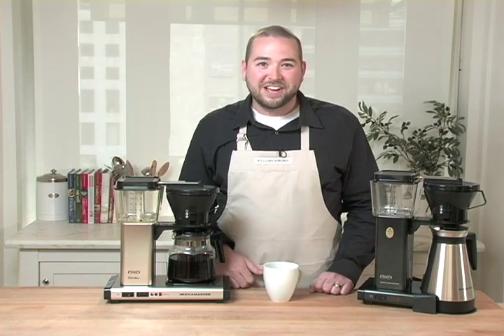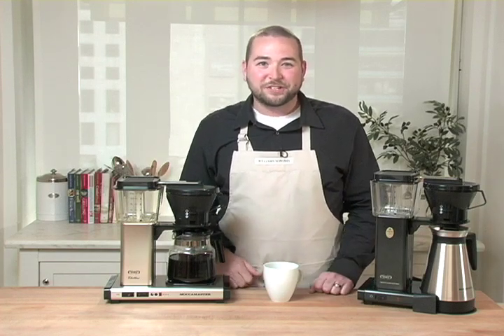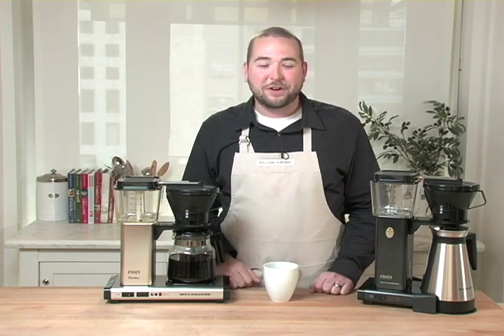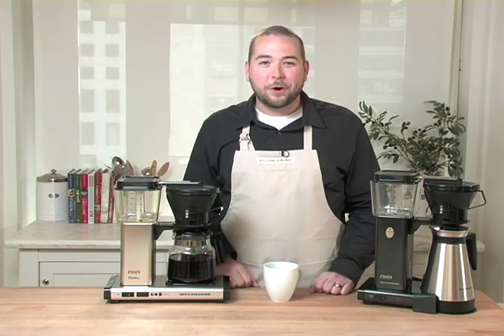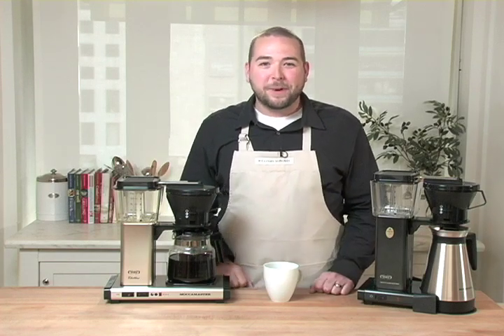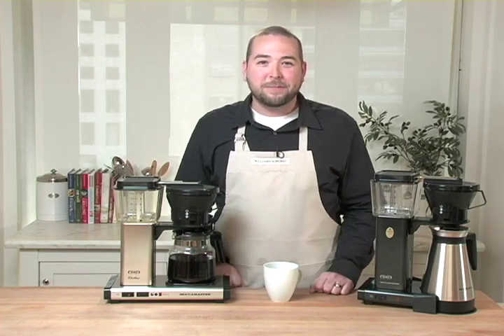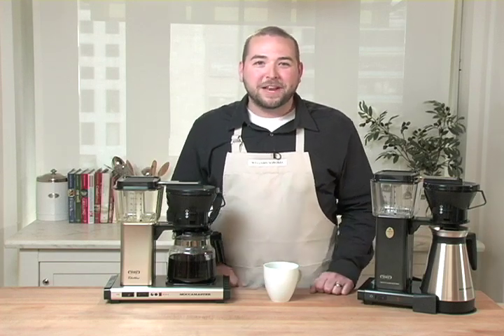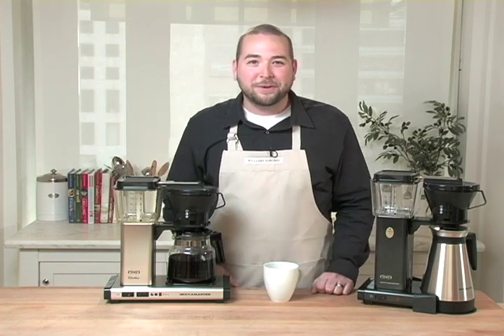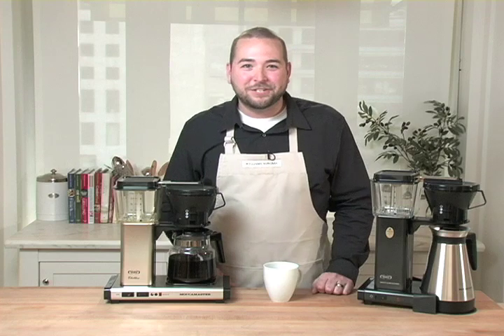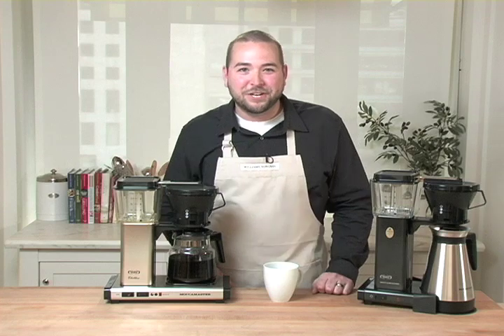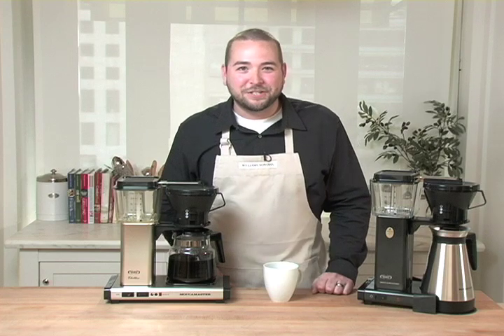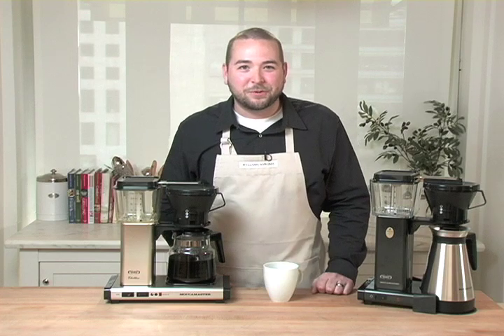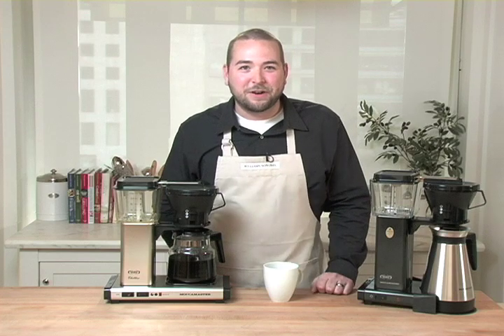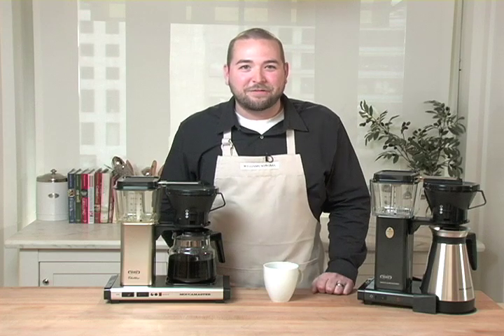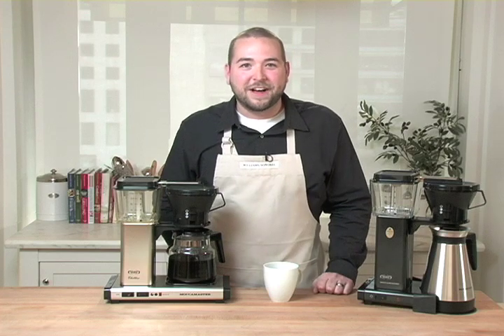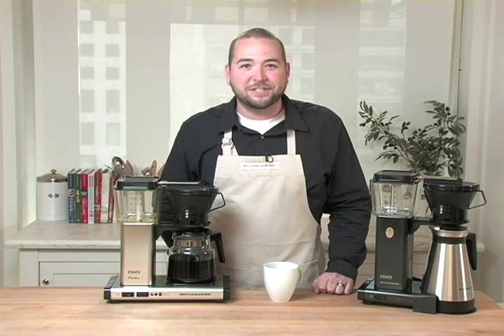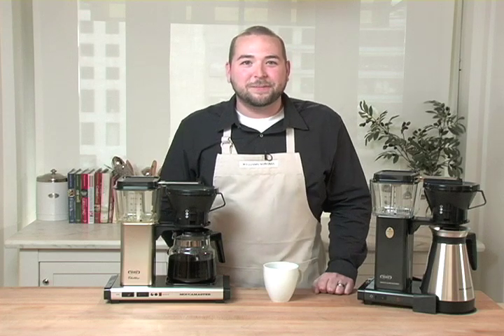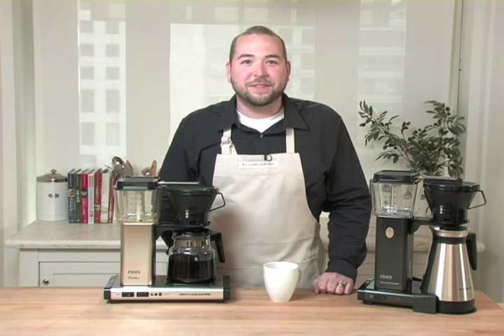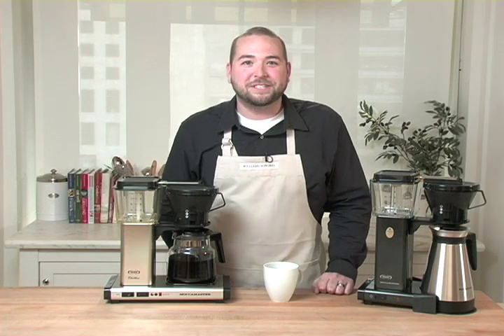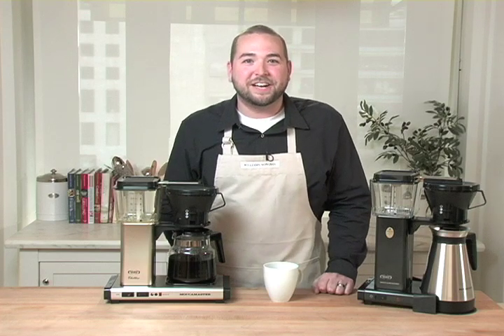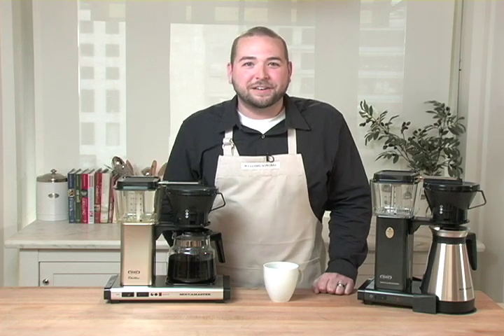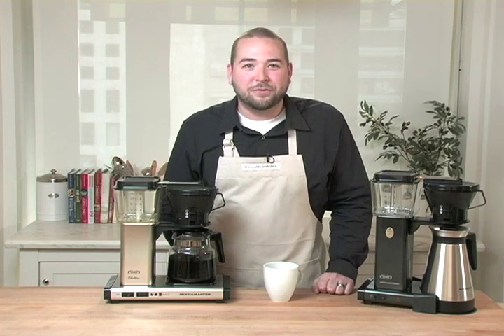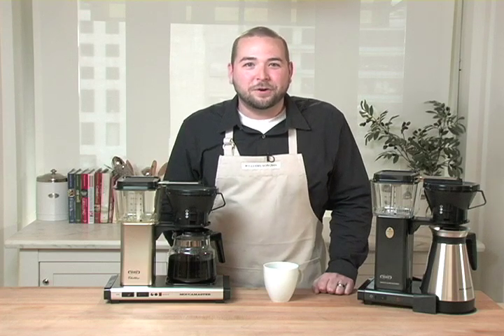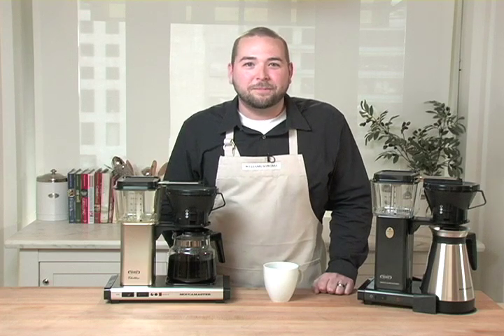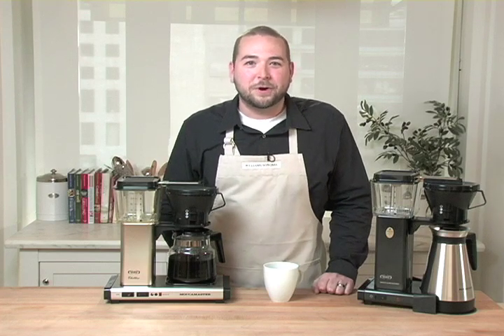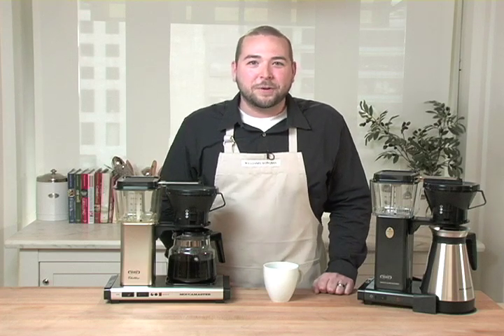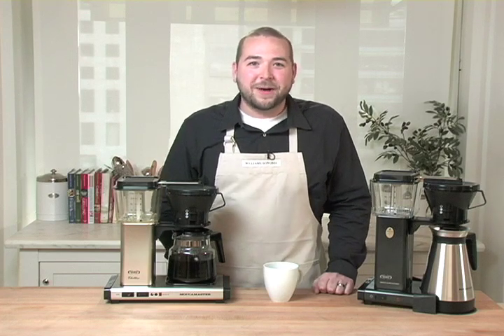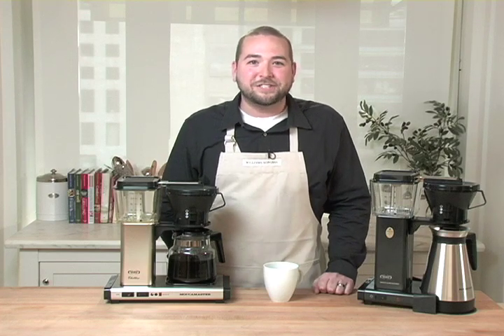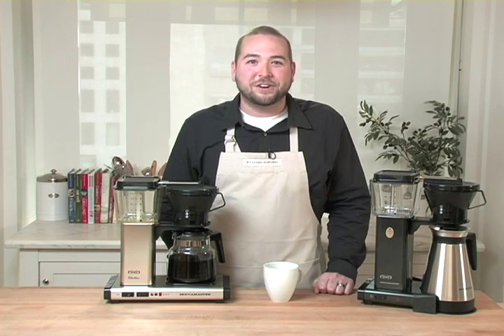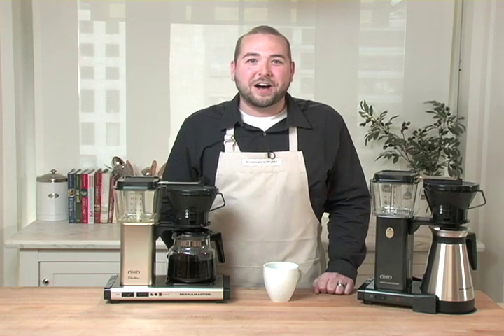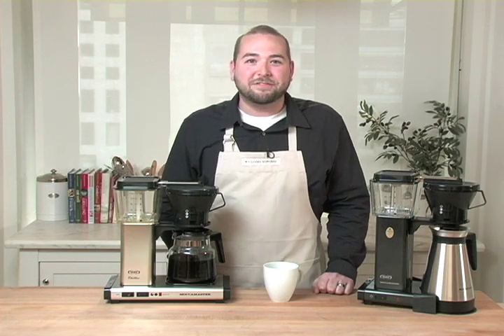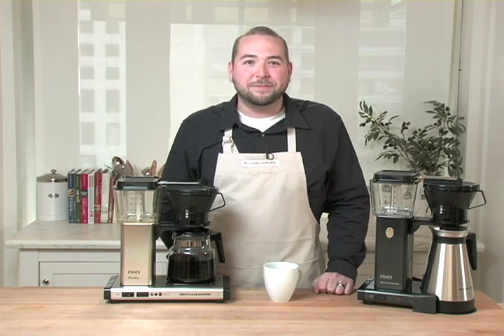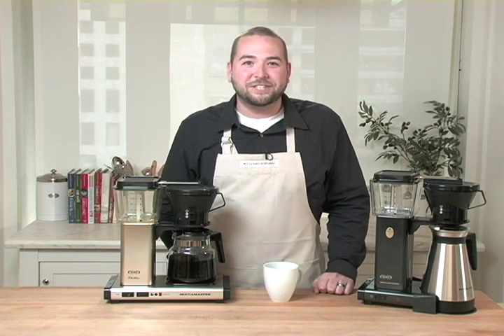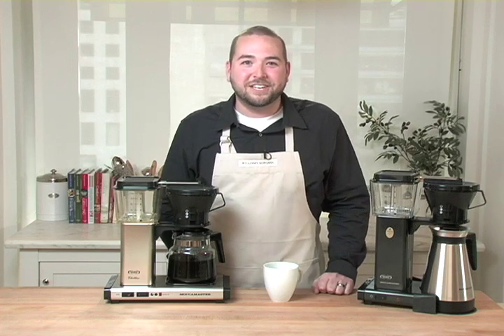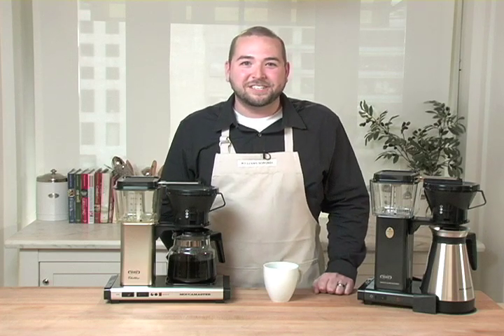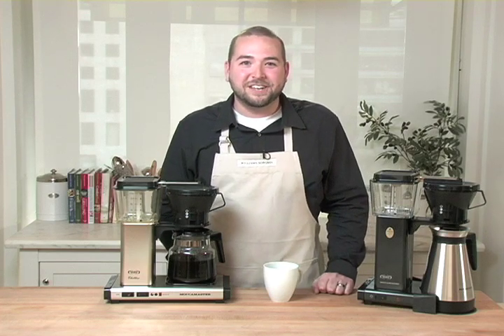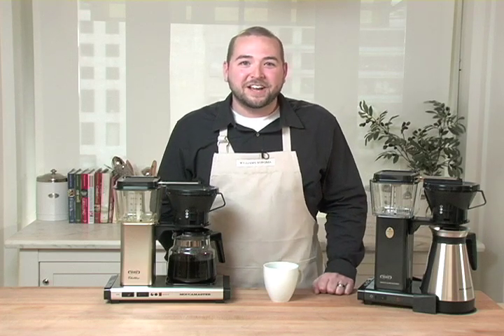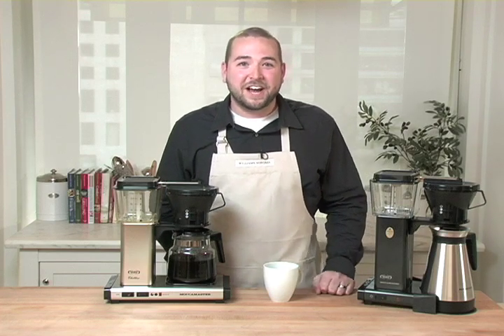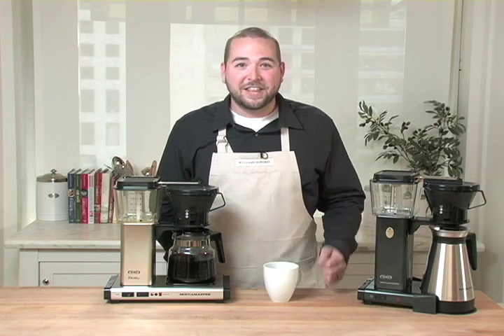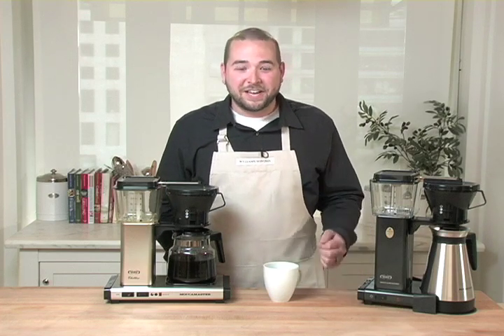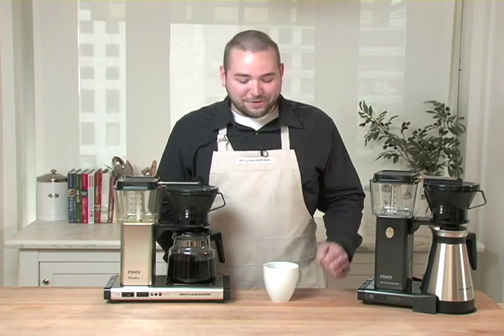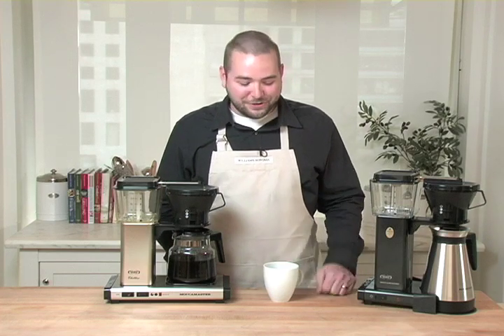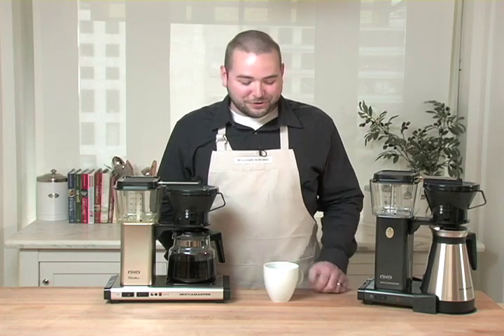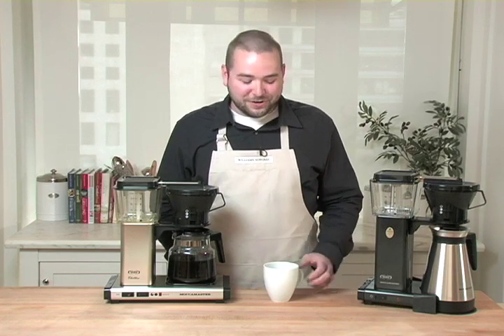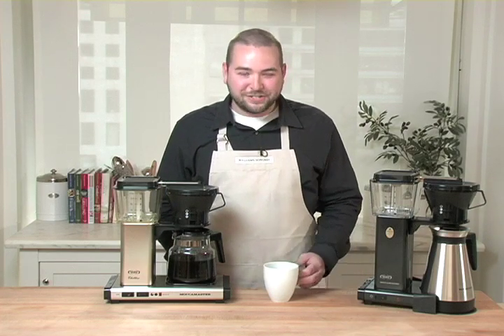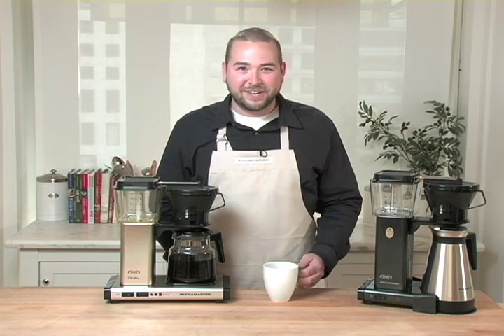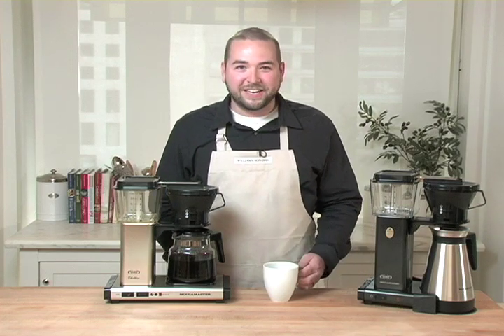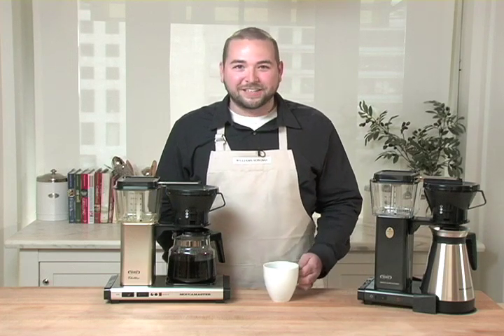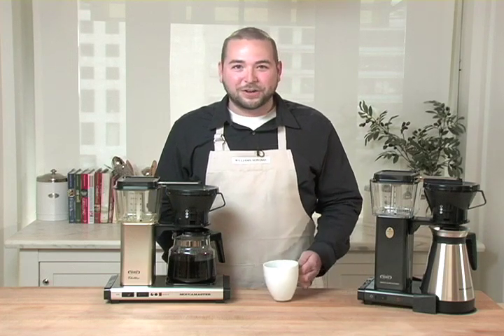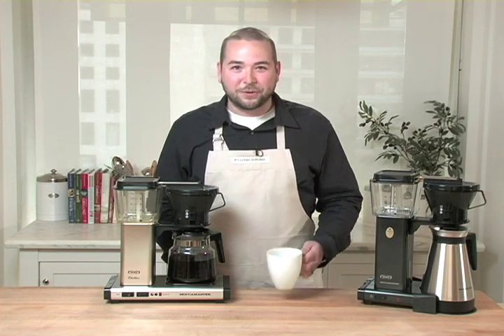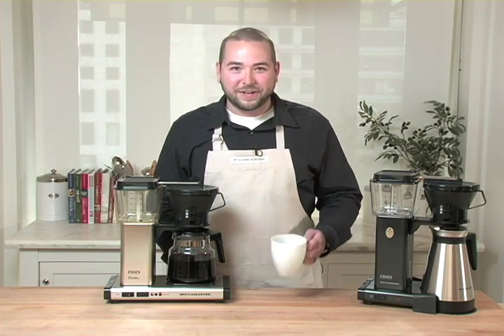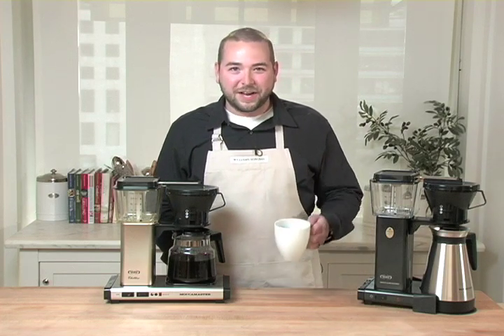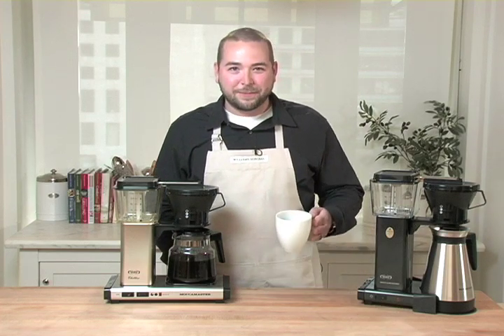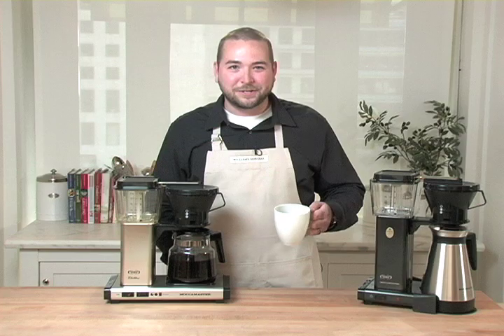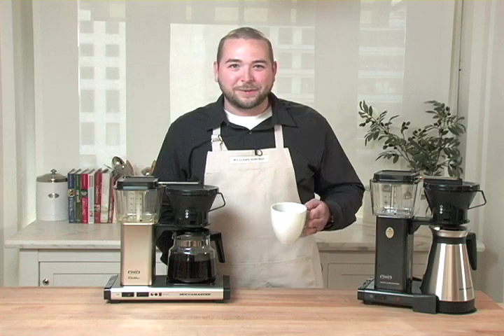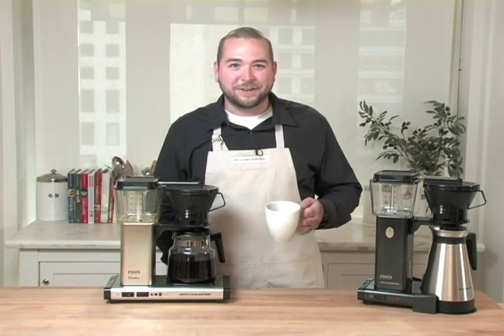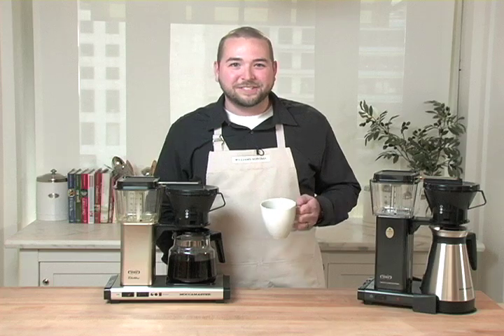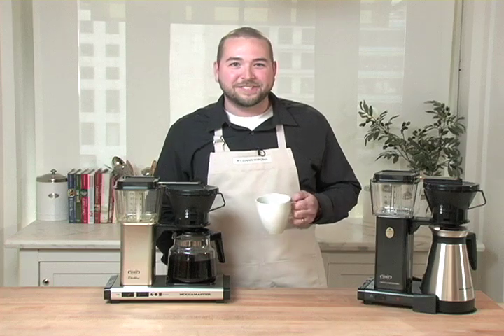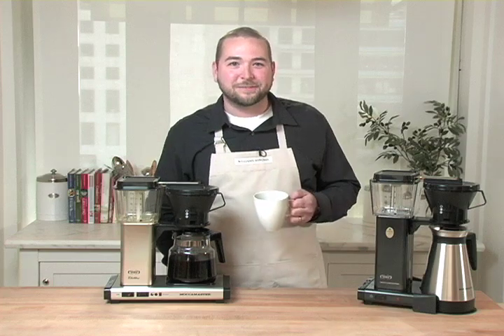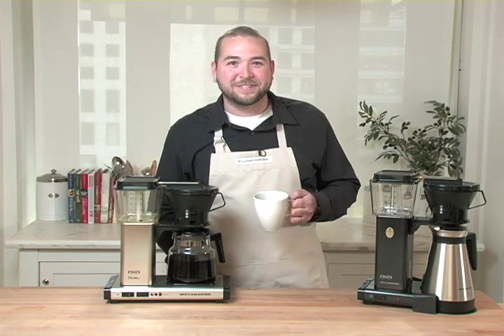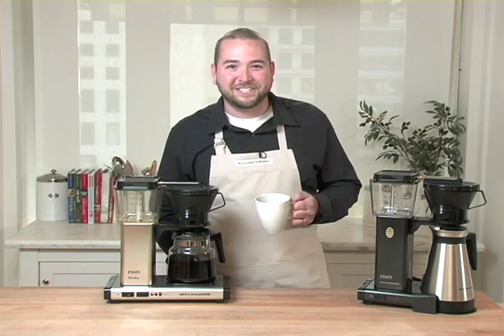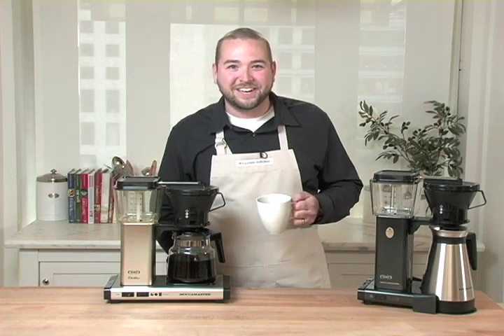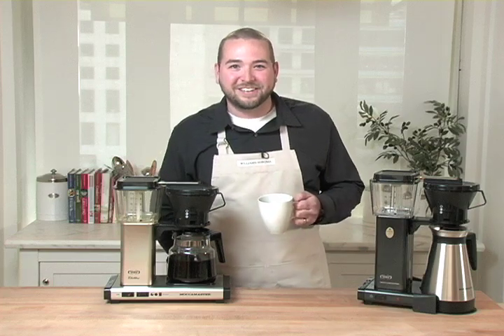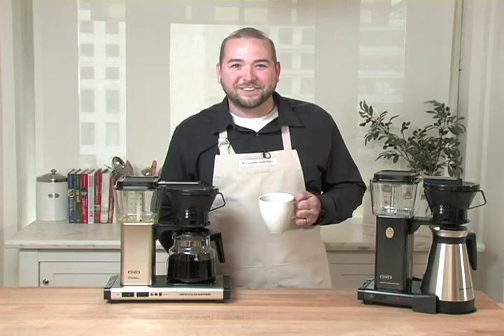I hope I've been able to share some great facts about the TechnoVorm Moccamaster coffee machines and that you enjoy drinking the golden cup experience as much as I do.